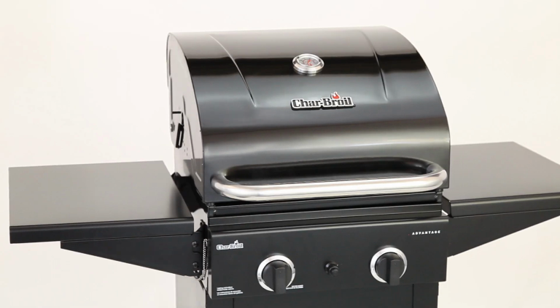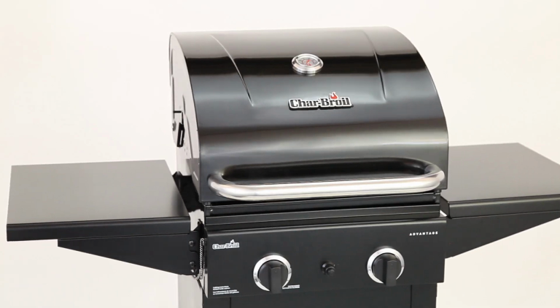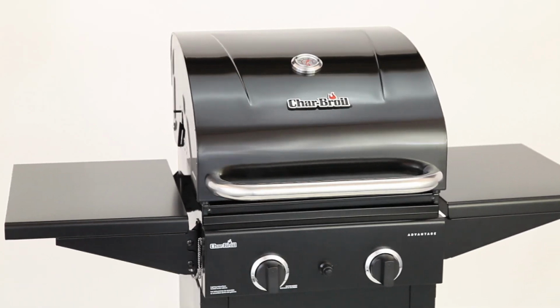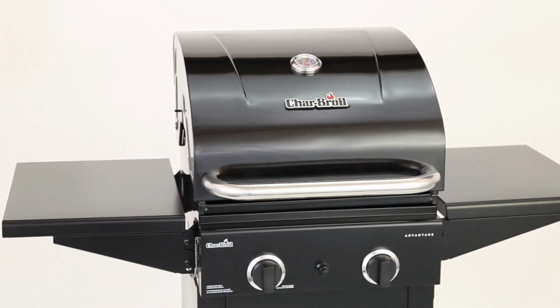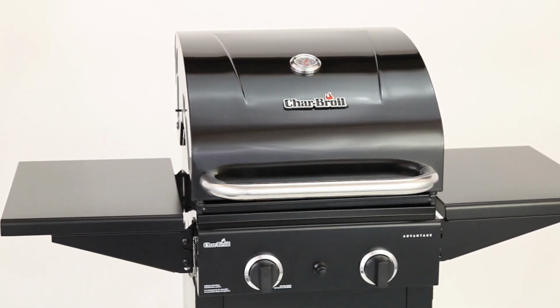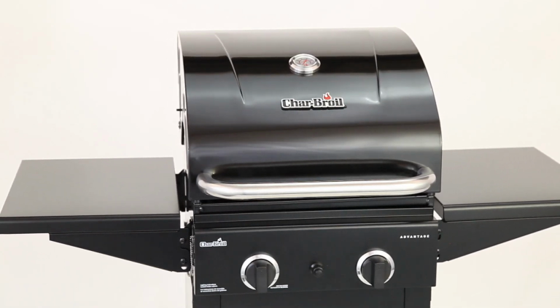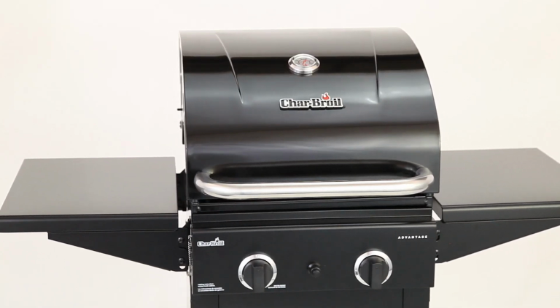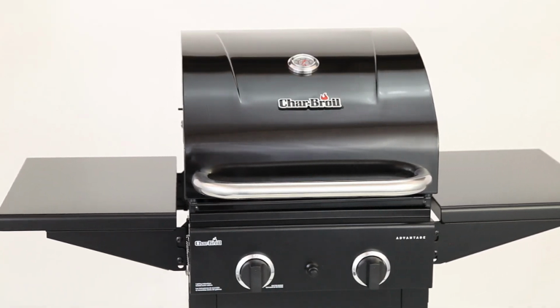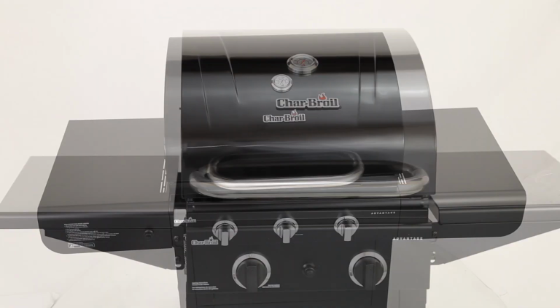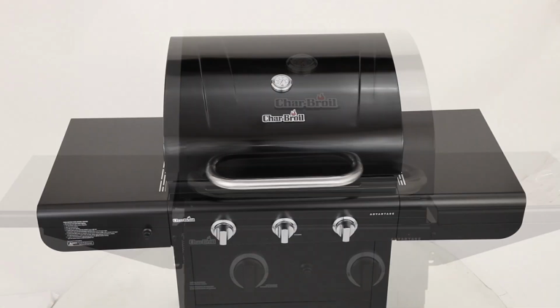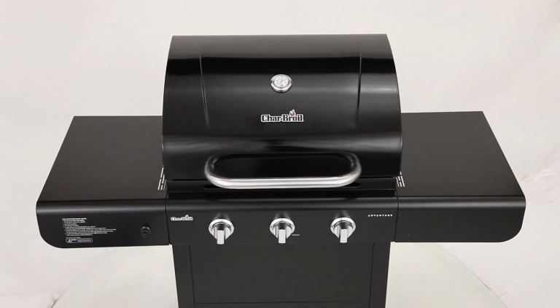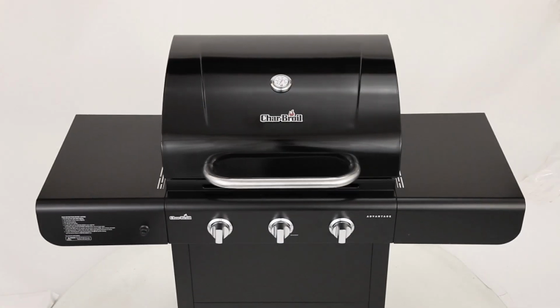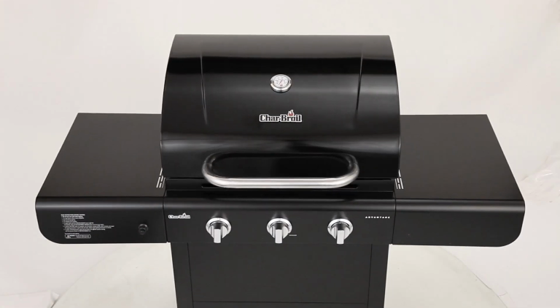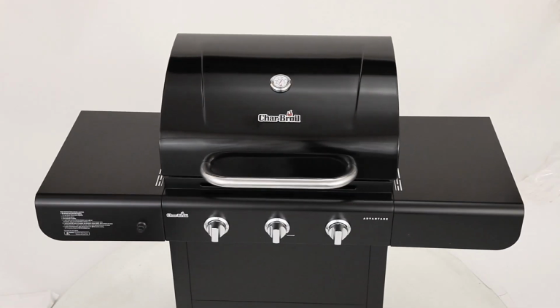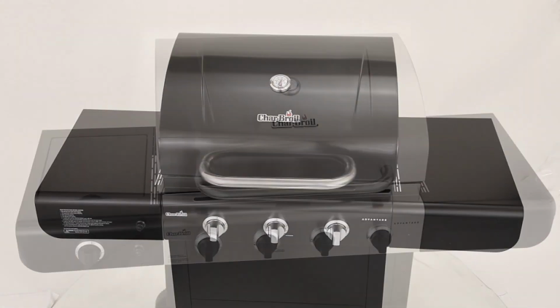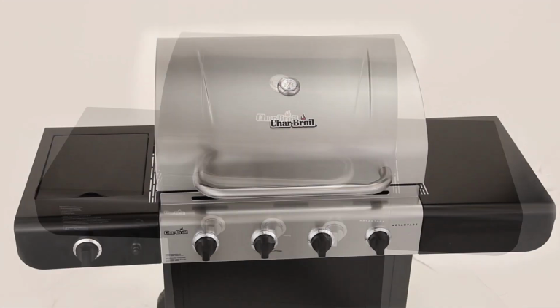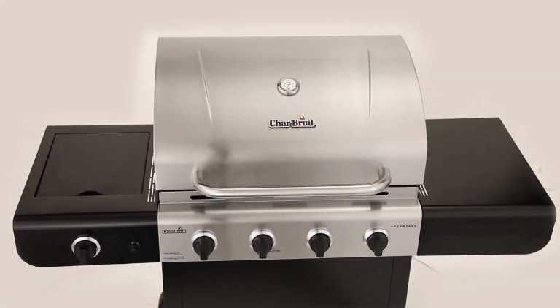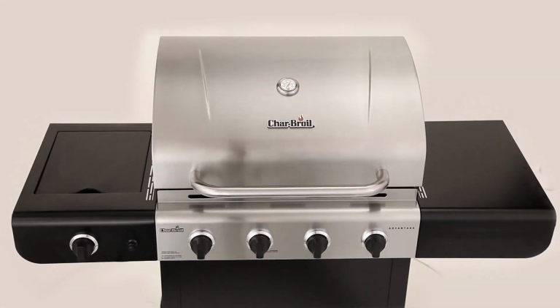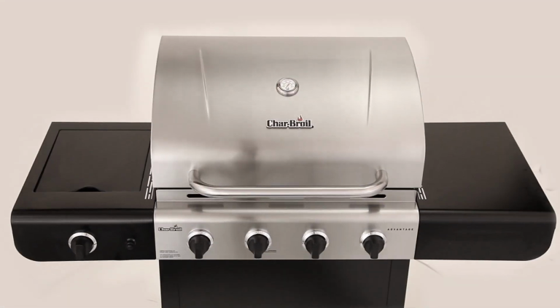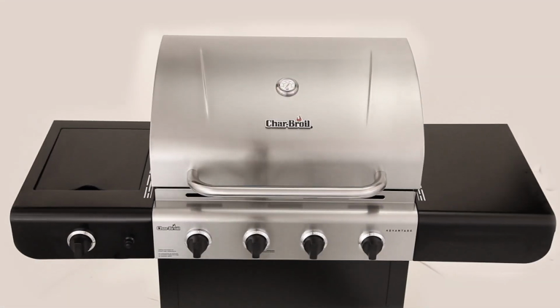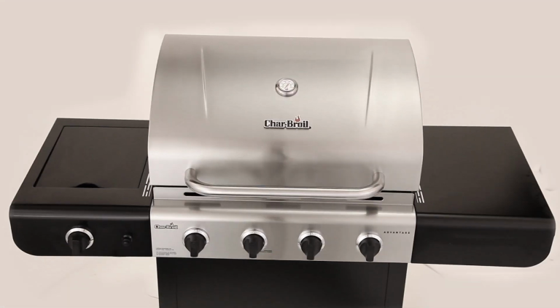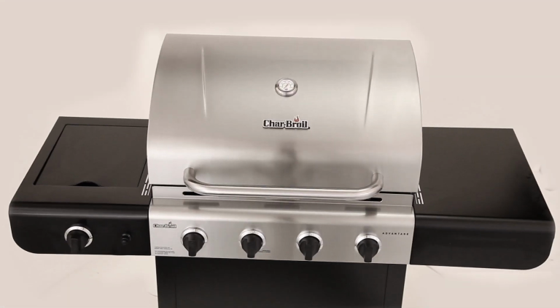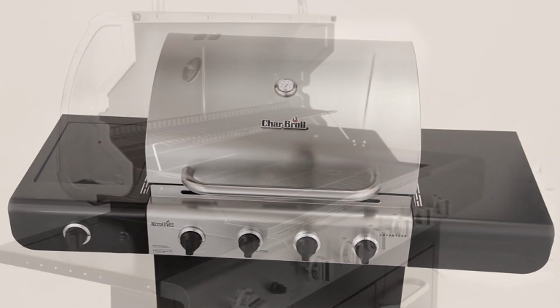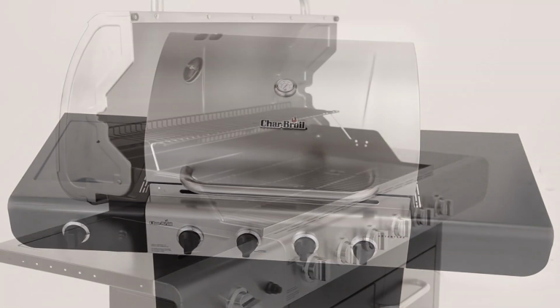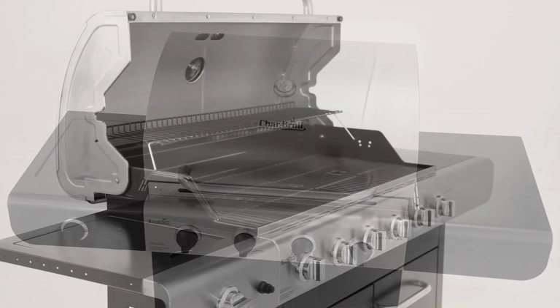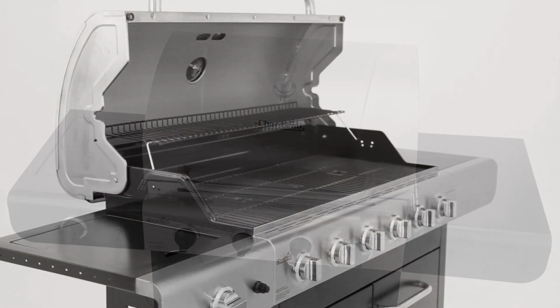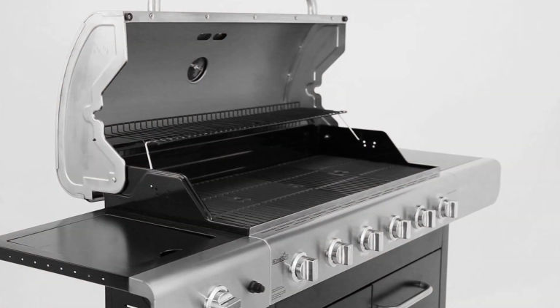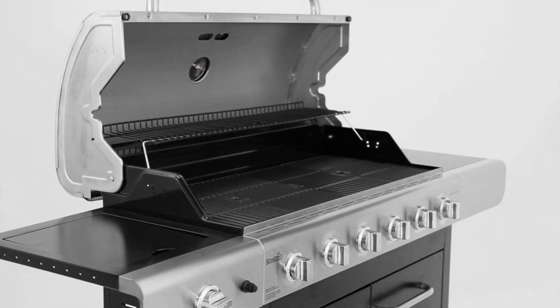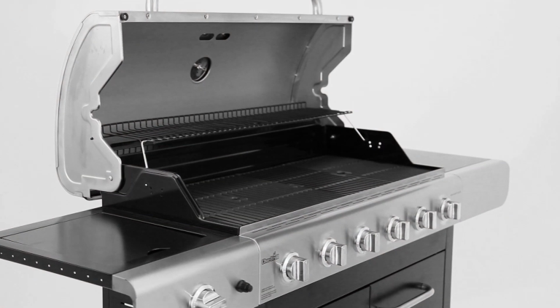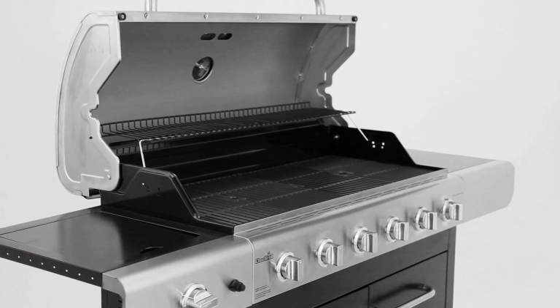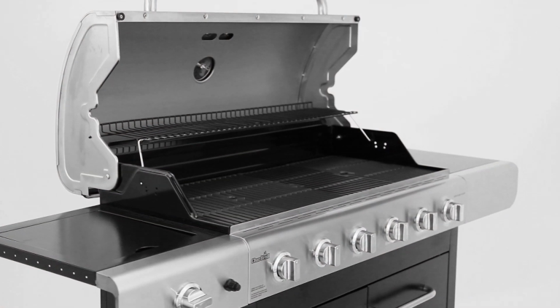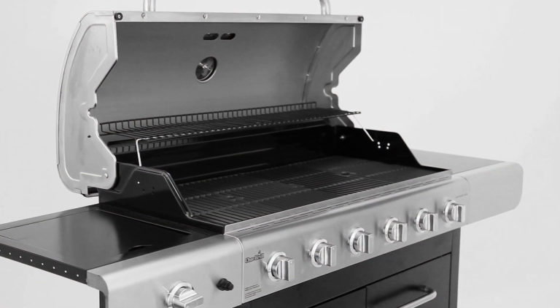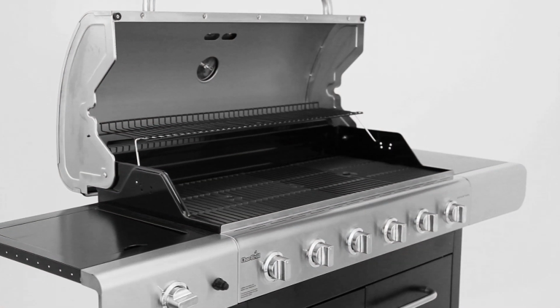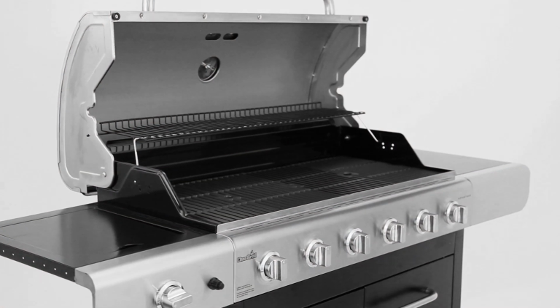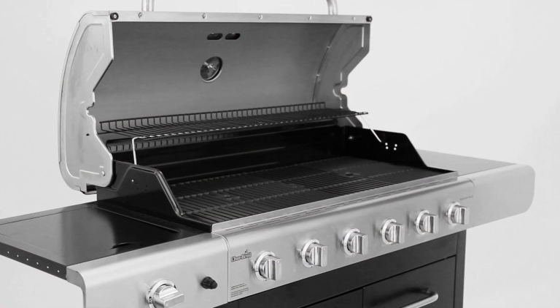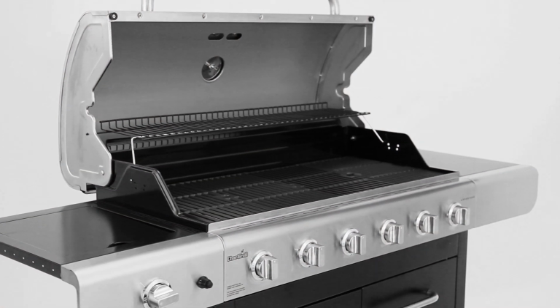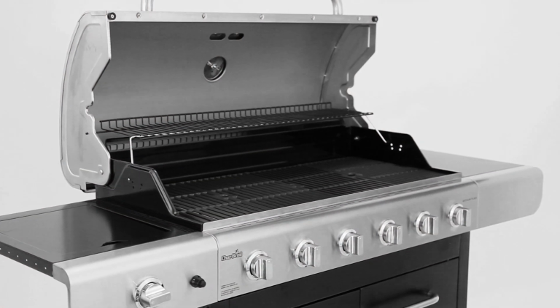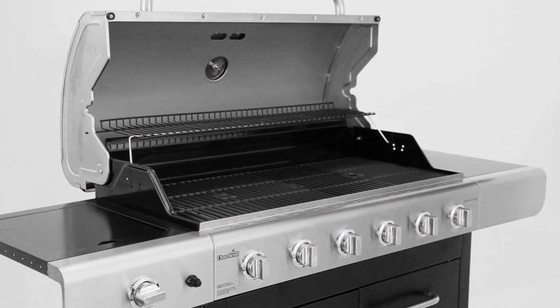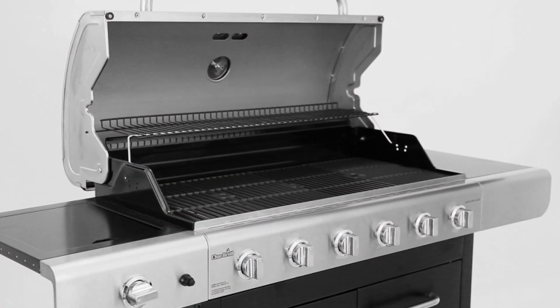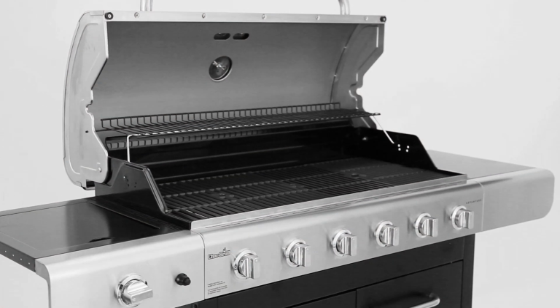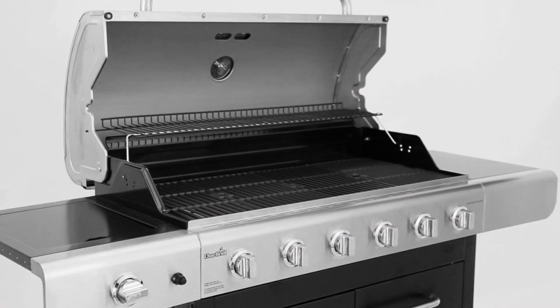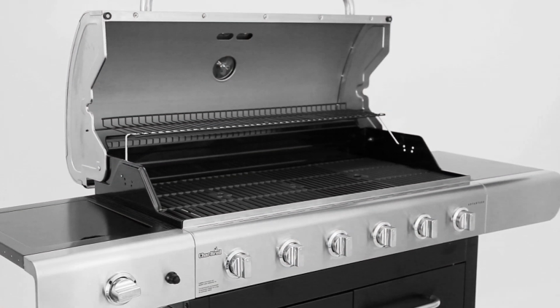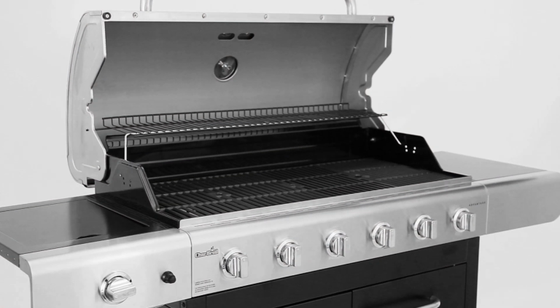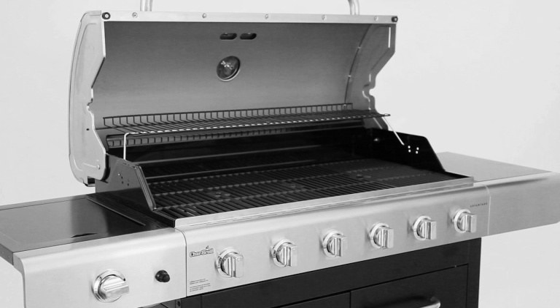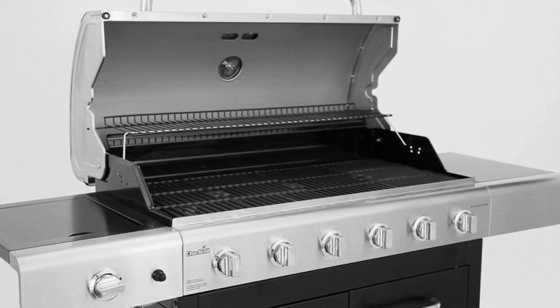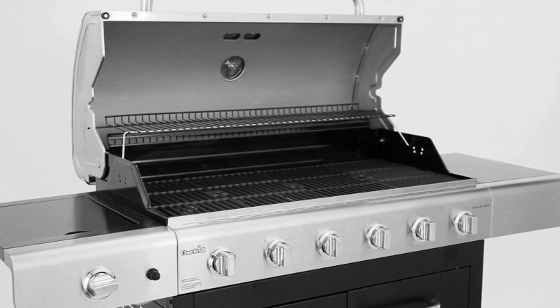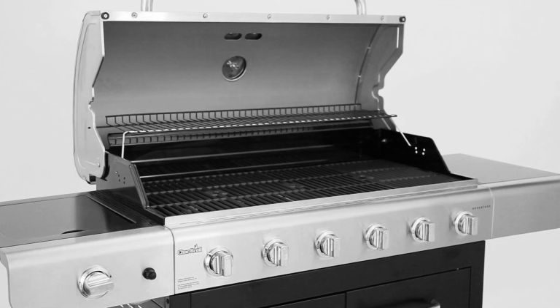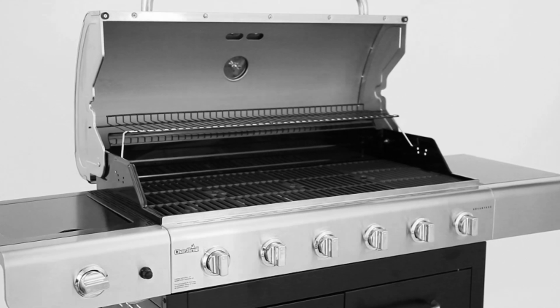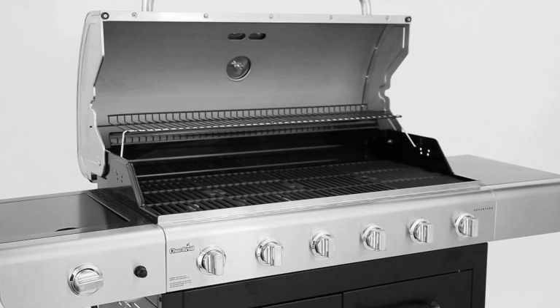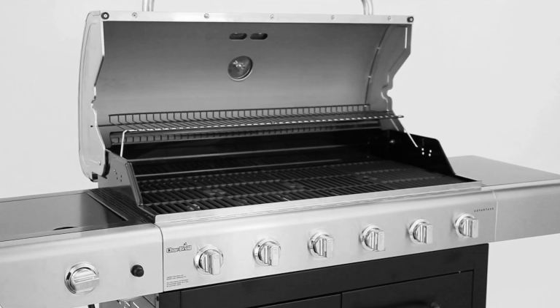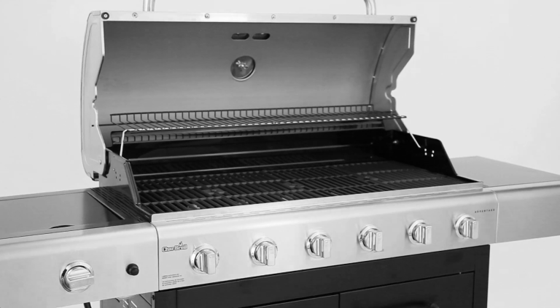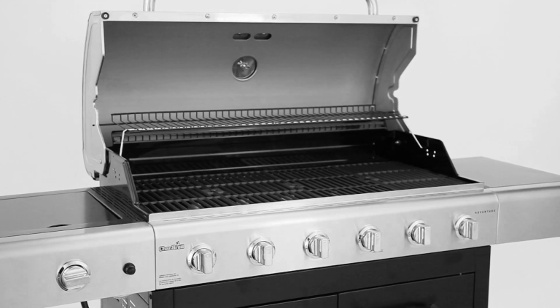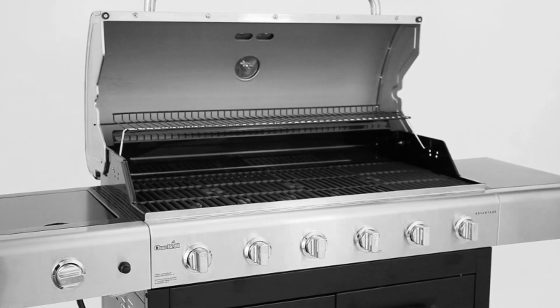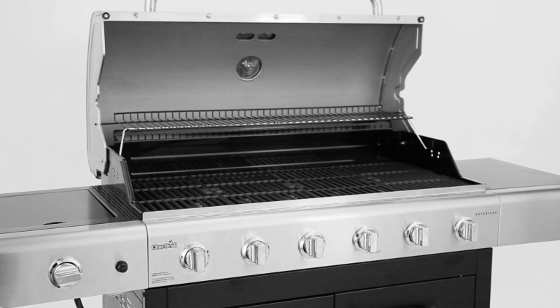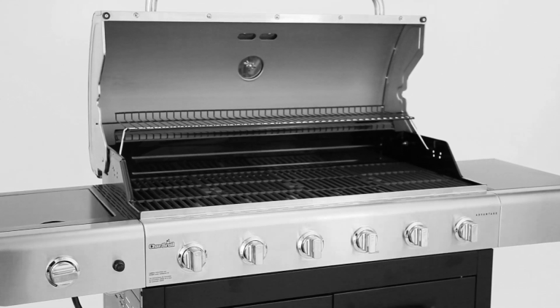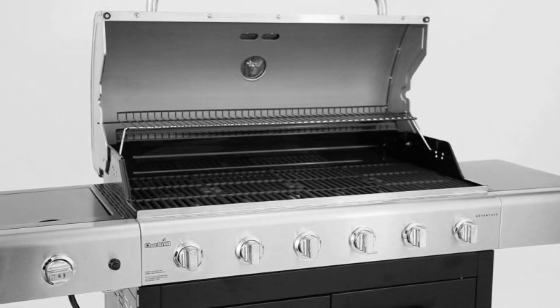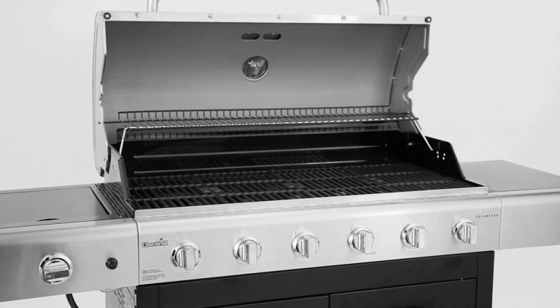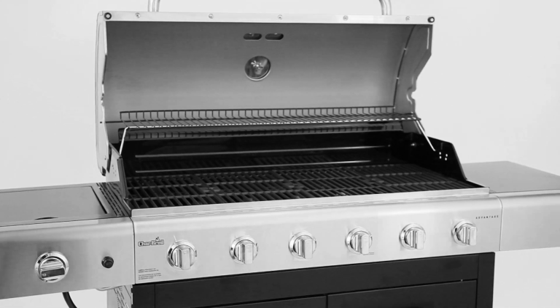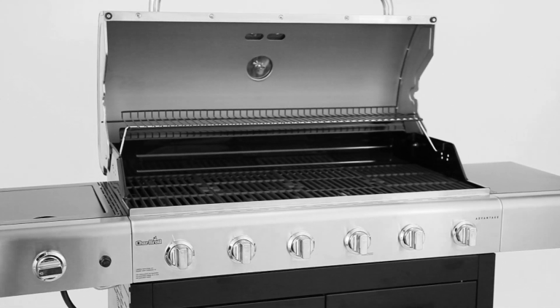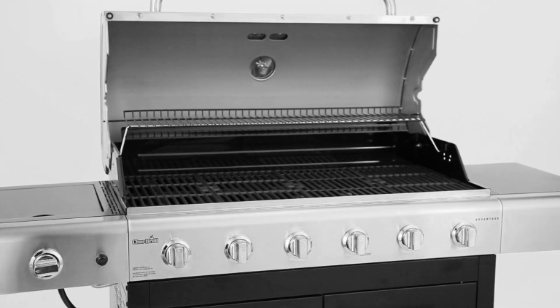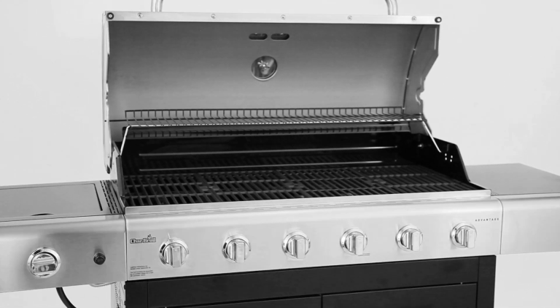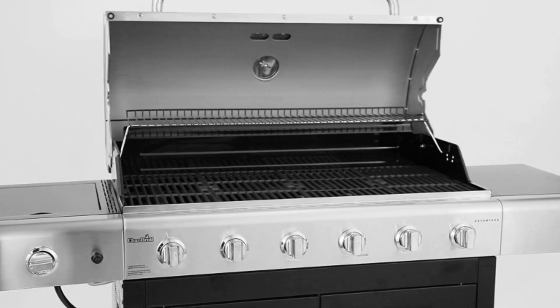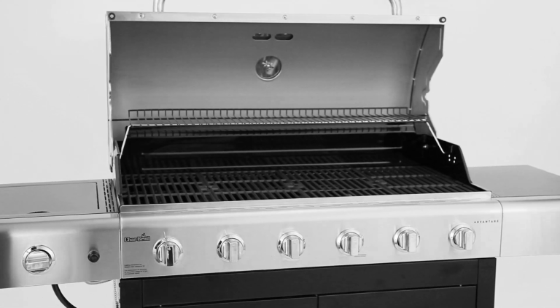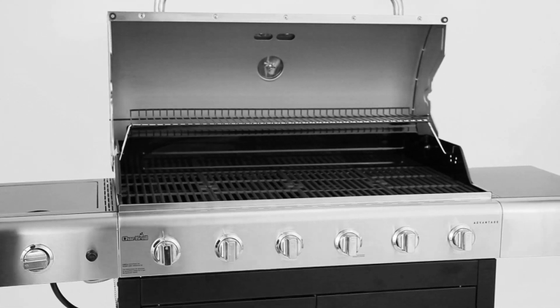Two, three, four, or a whopping six burners. Let's take a closer look at this six burner.